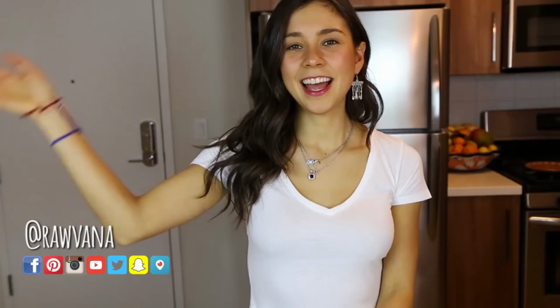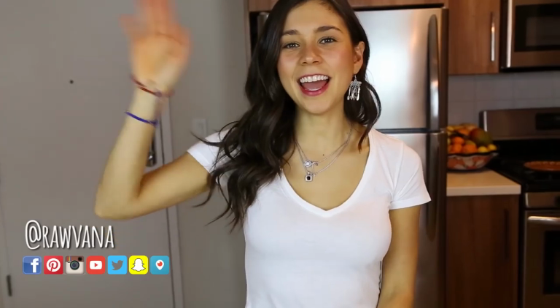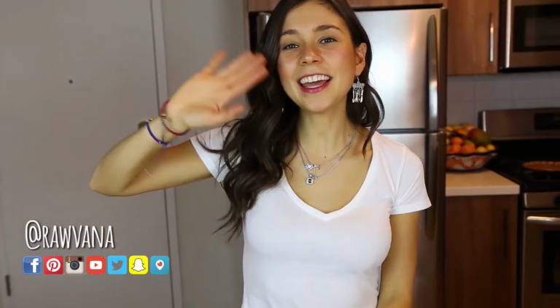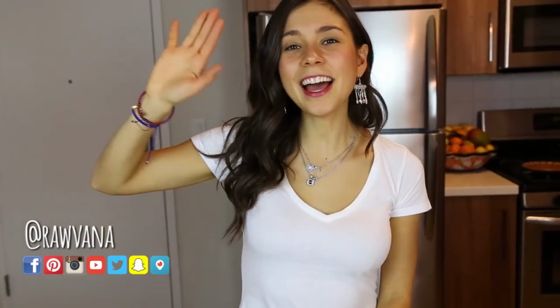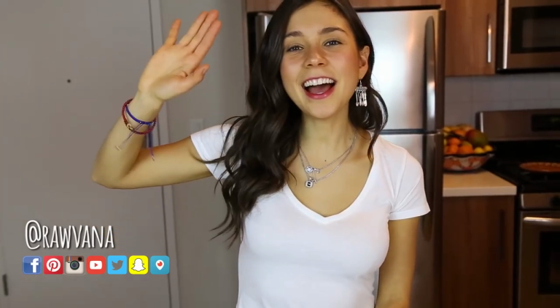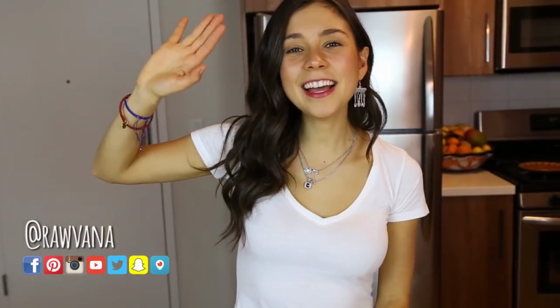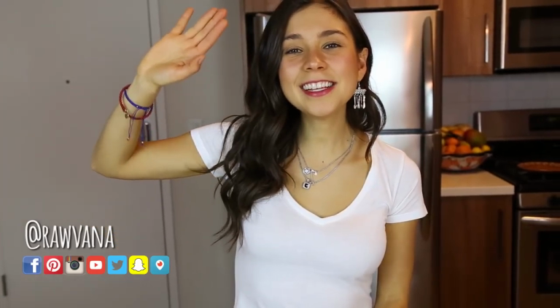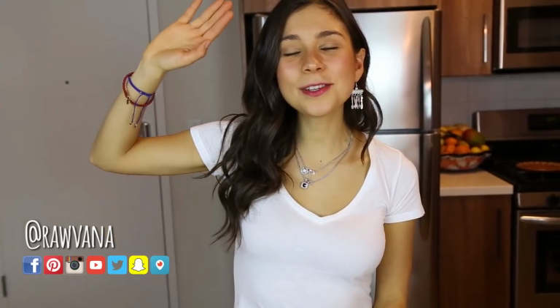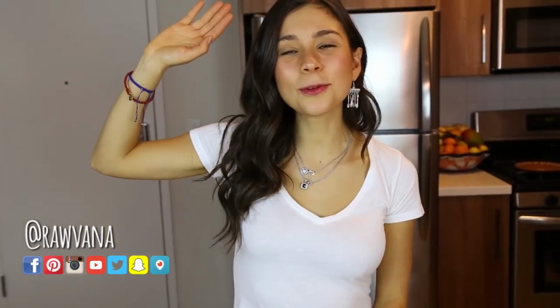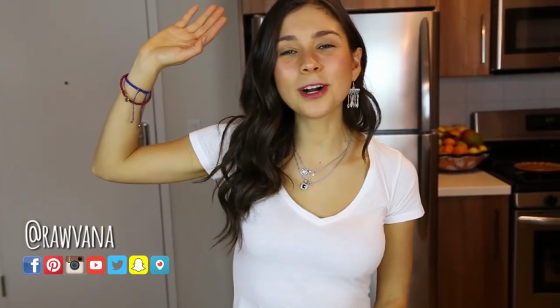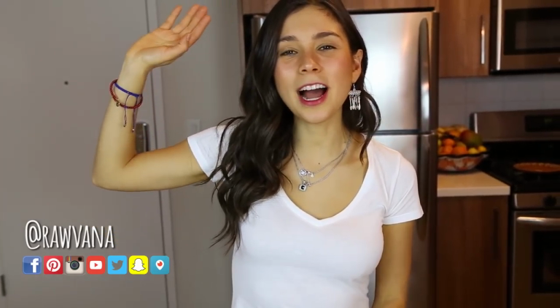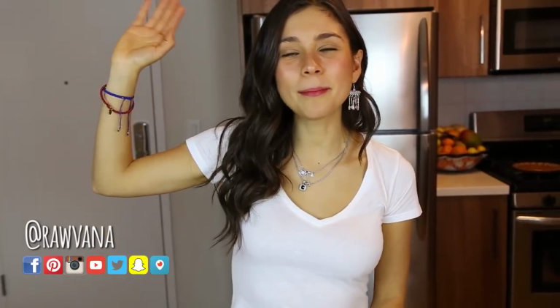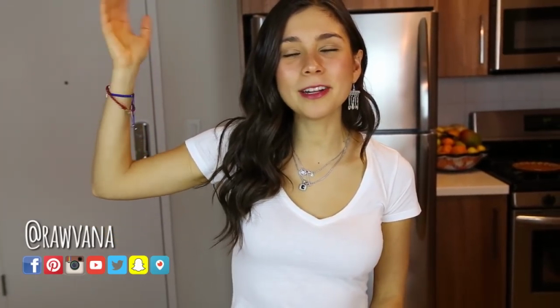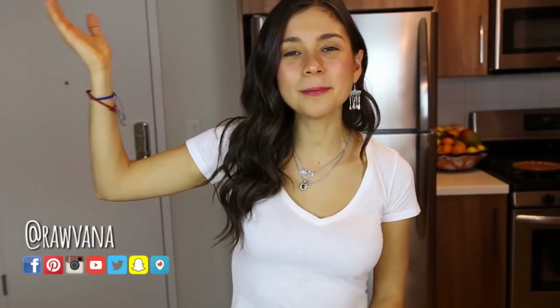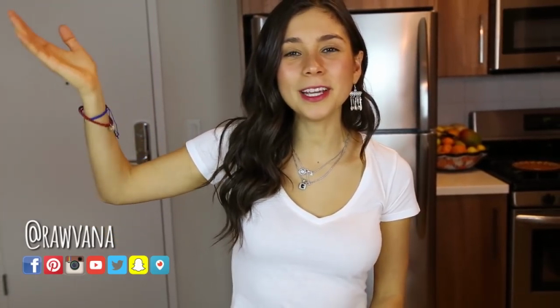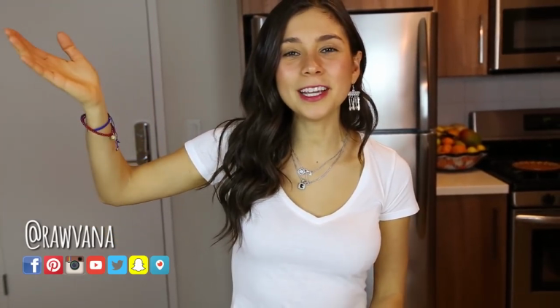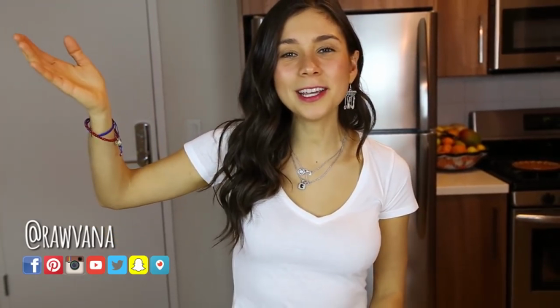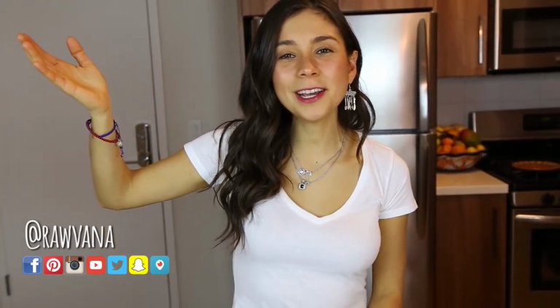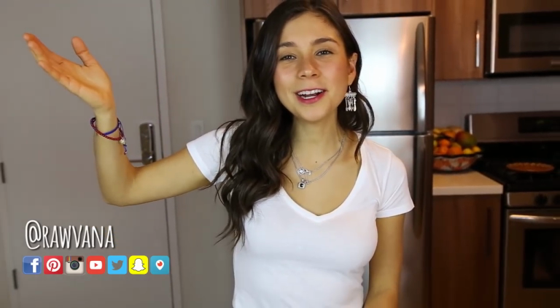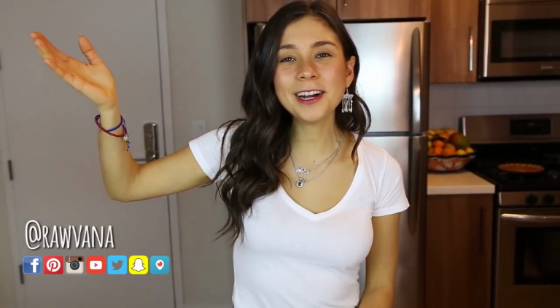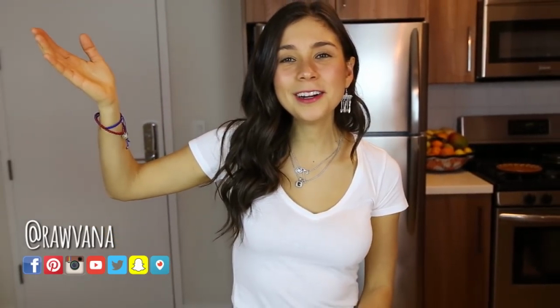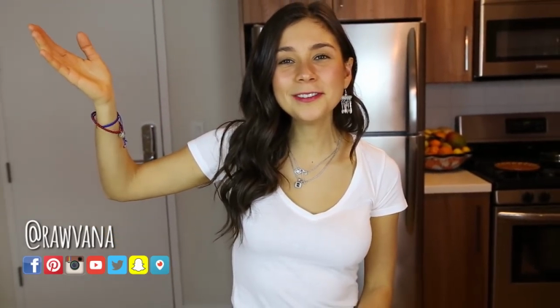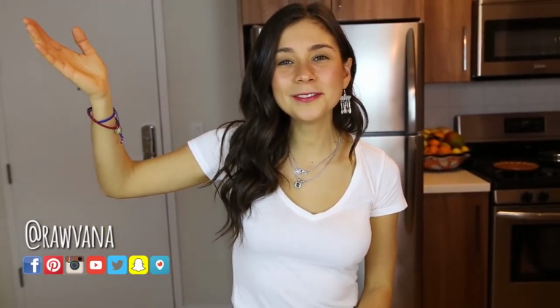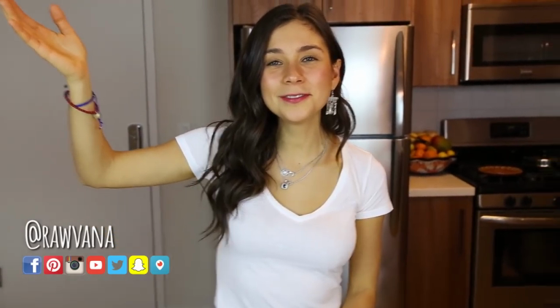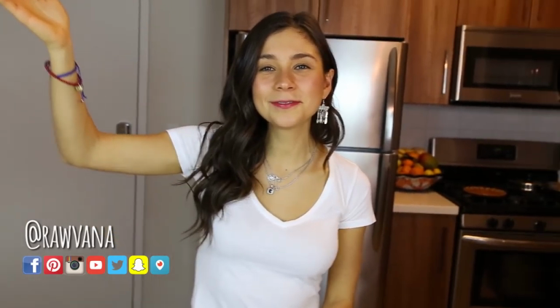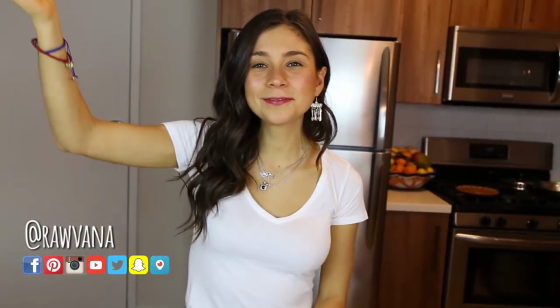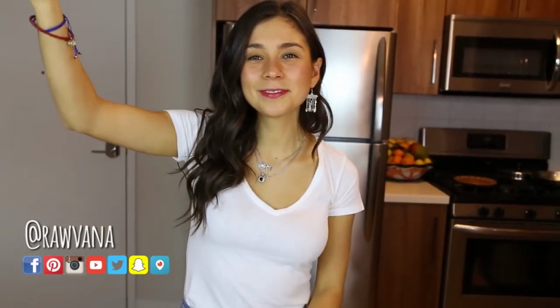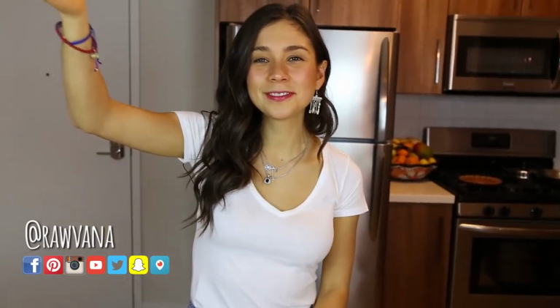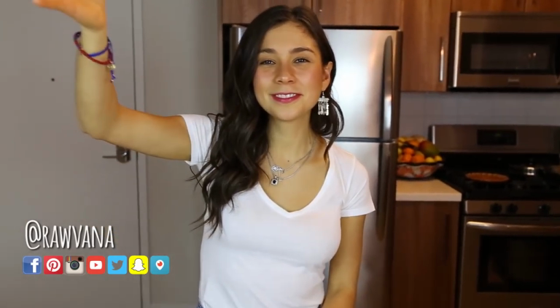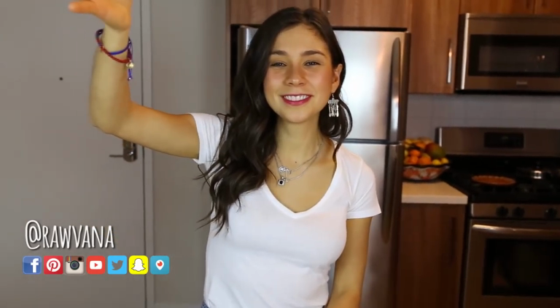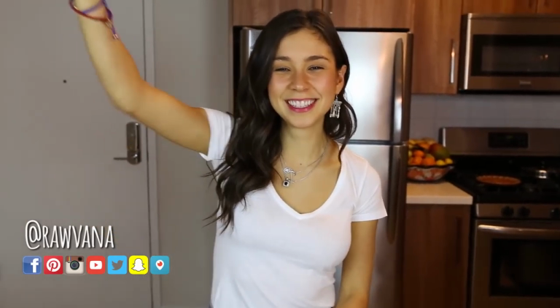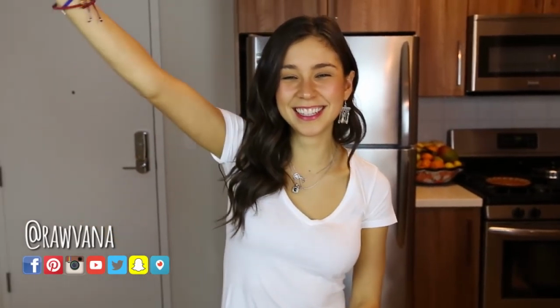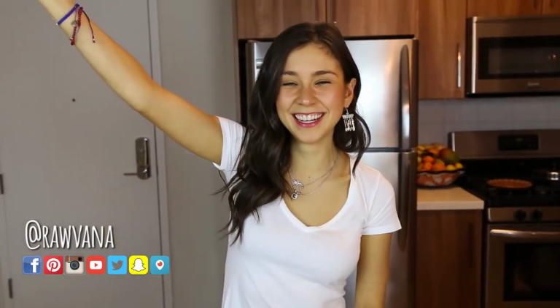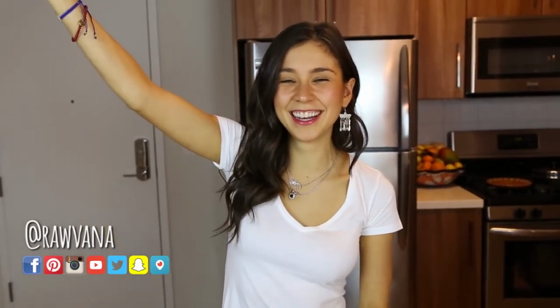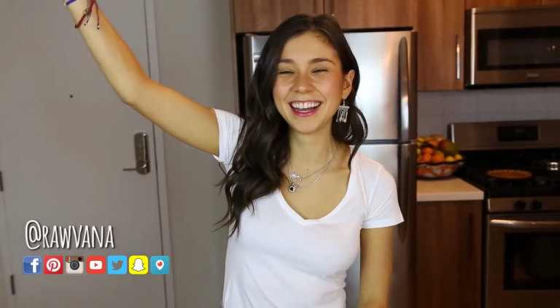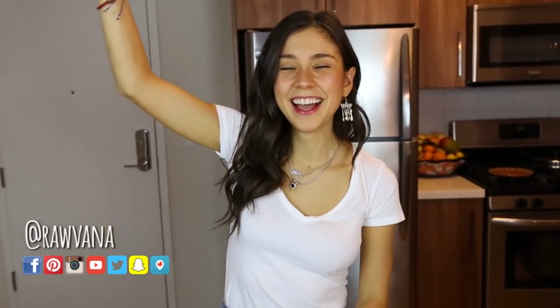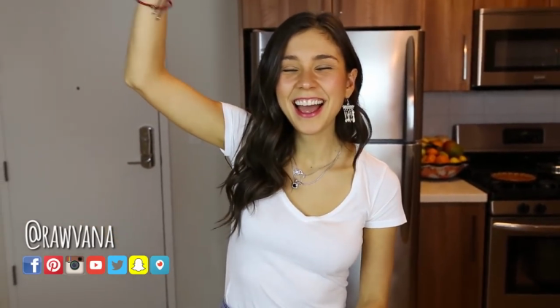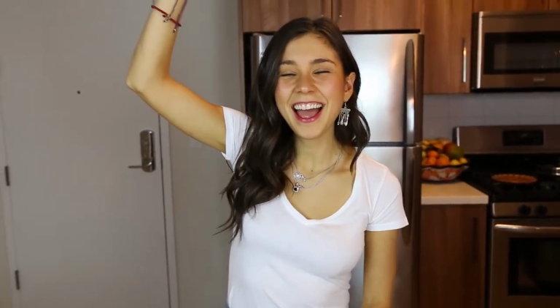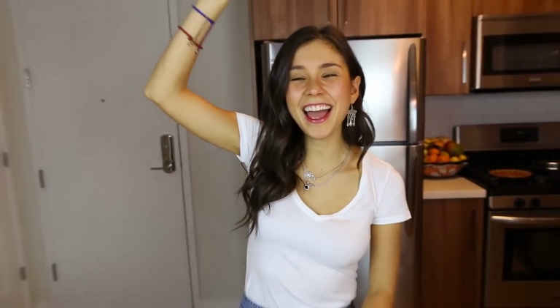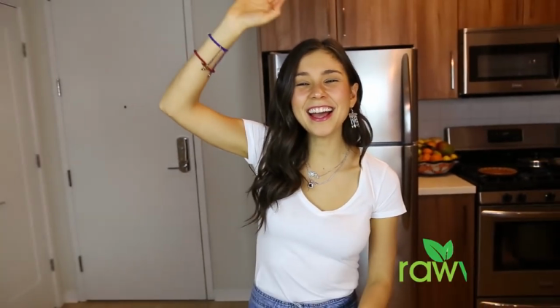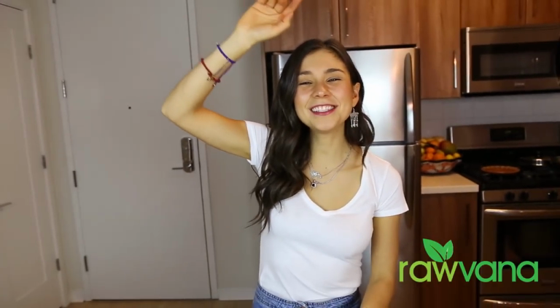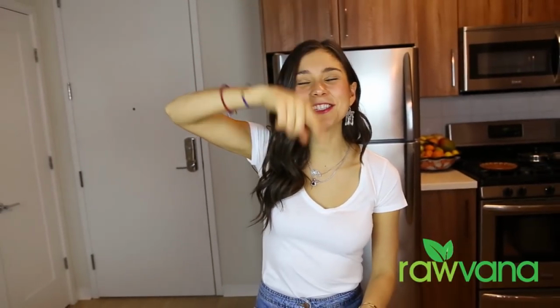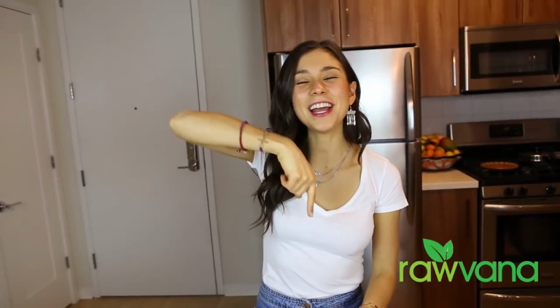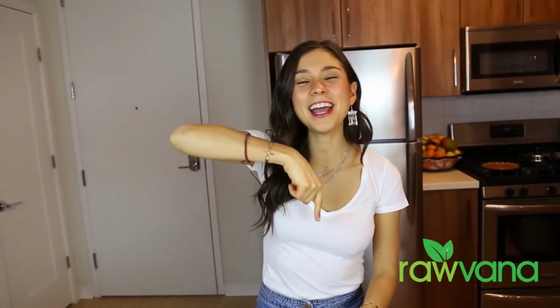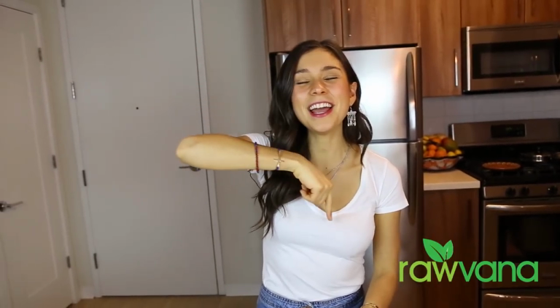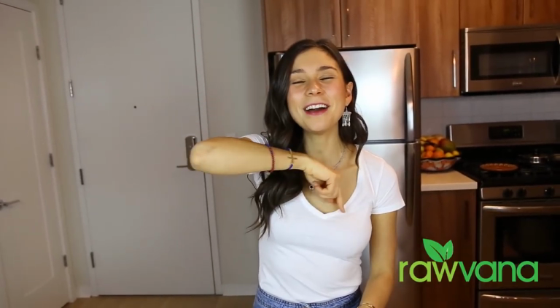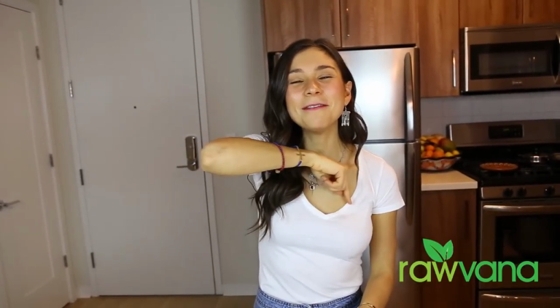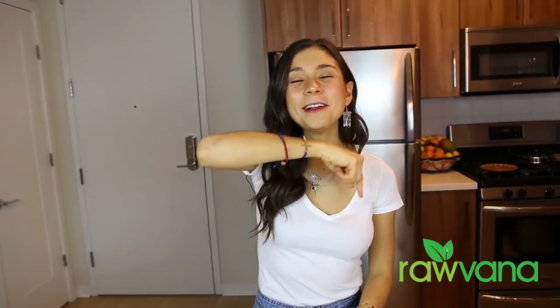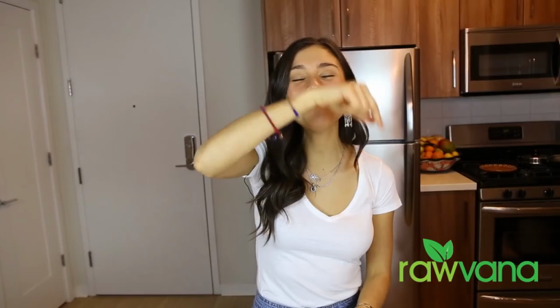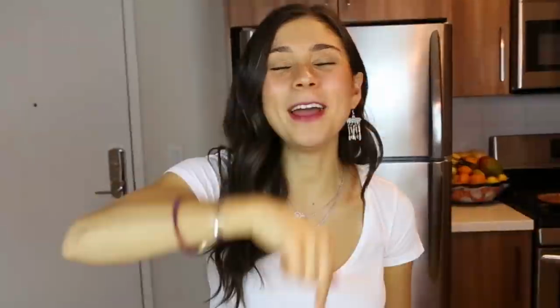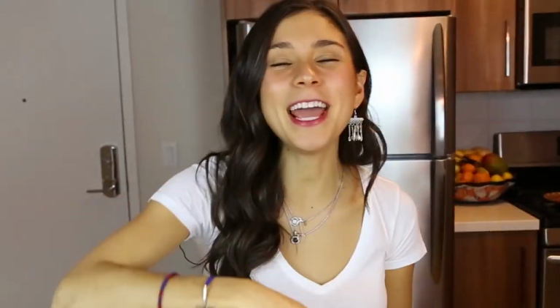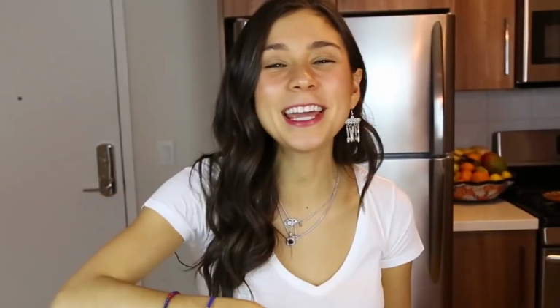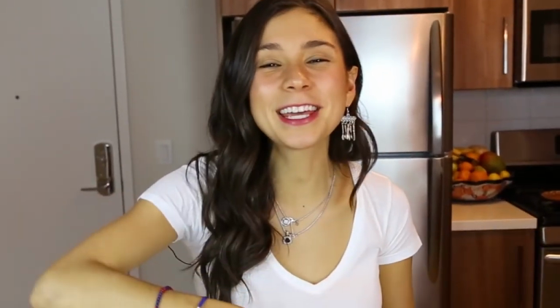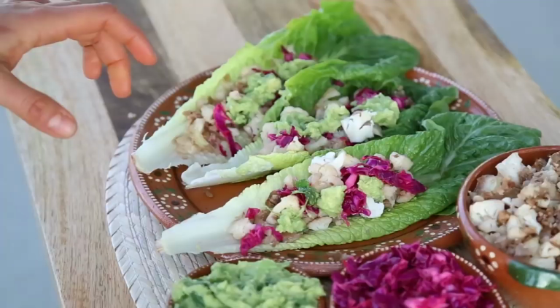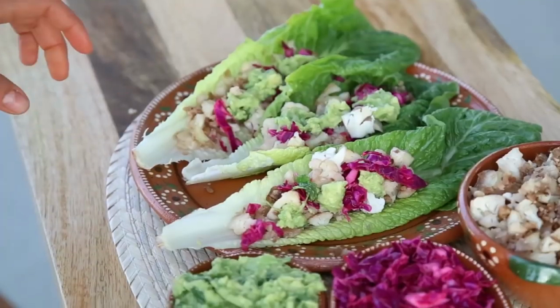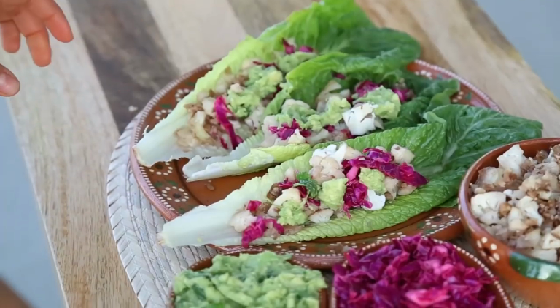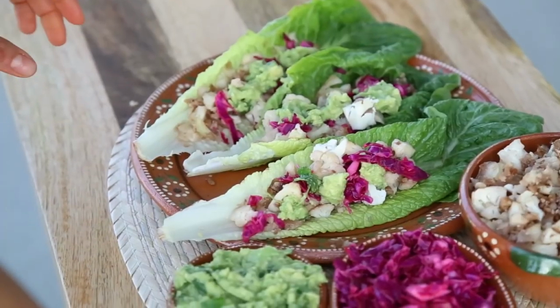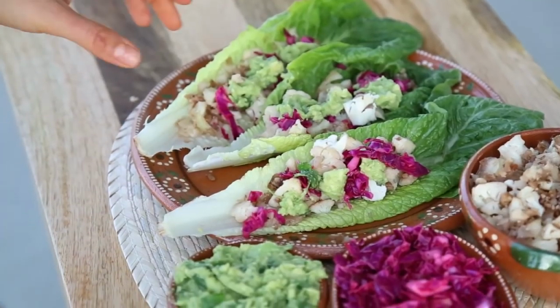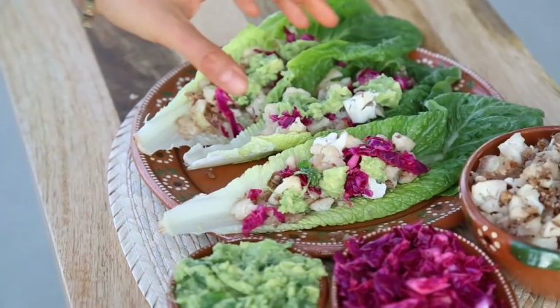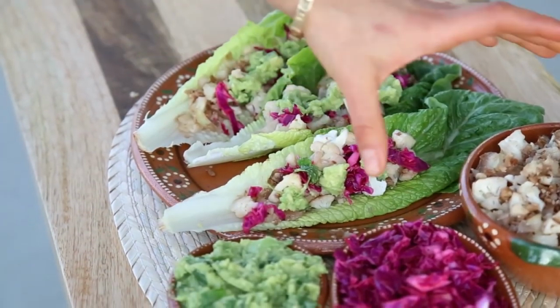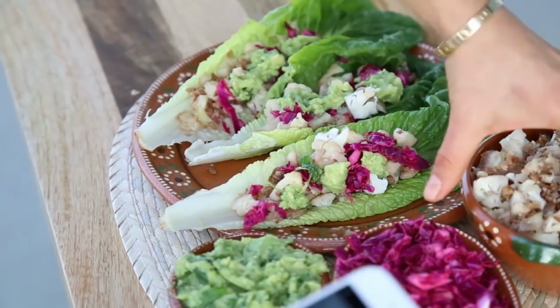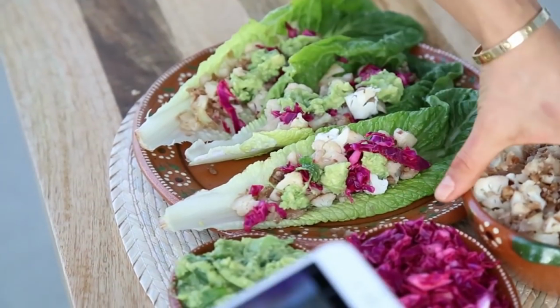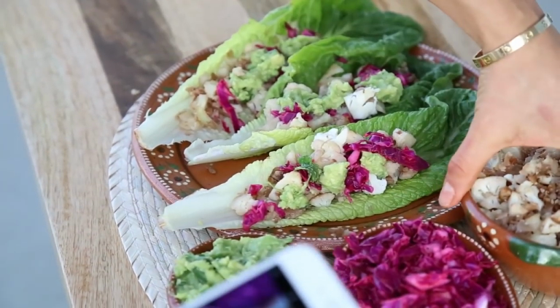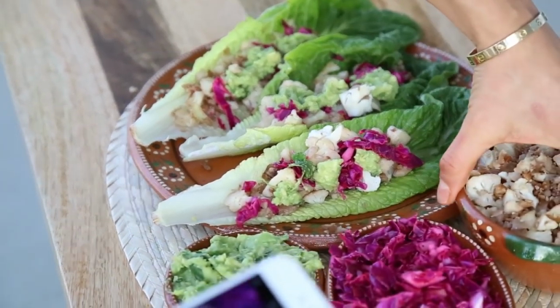Hey guys, we're happy to be here. Hi. And today I'm gonna make cauliflower tacos.